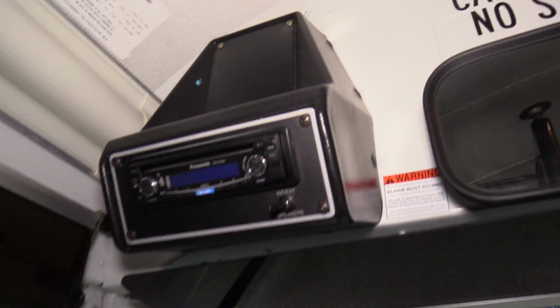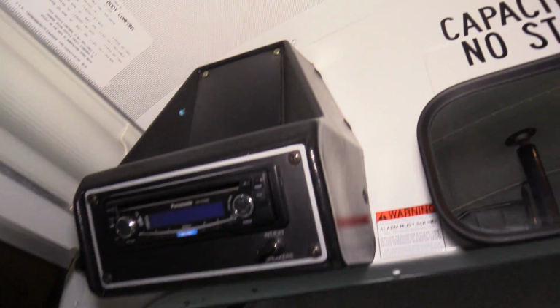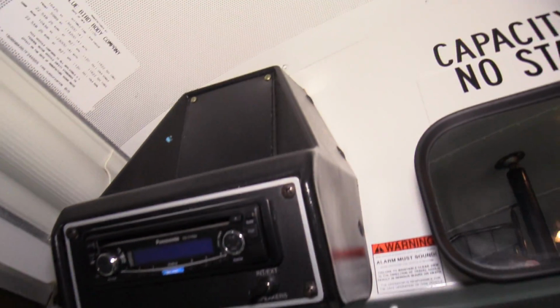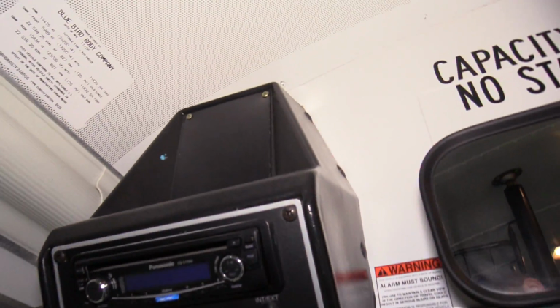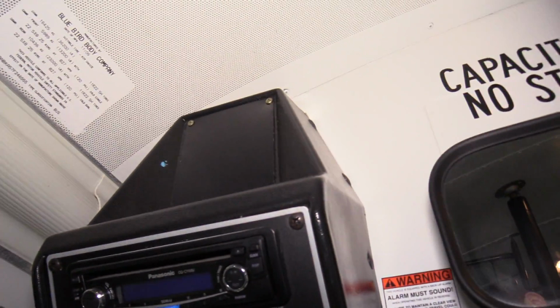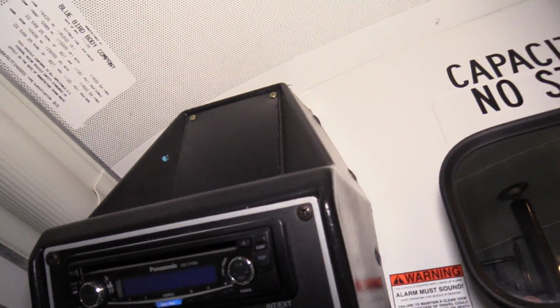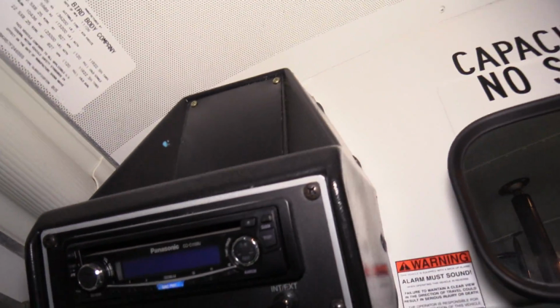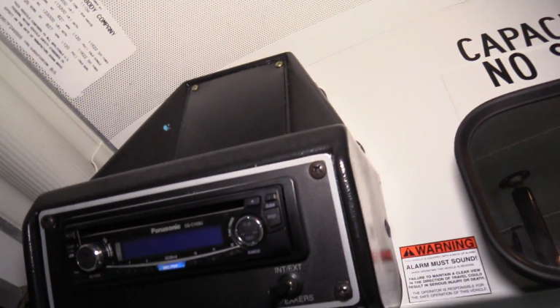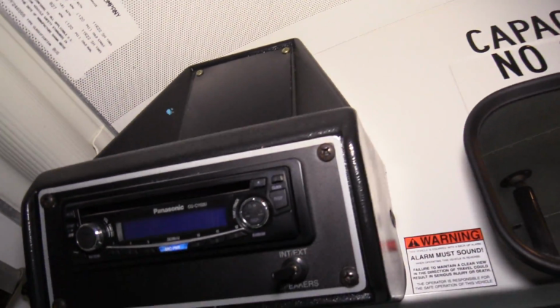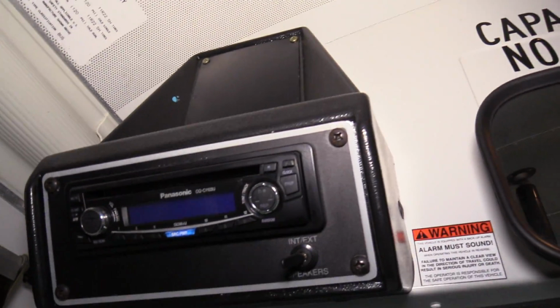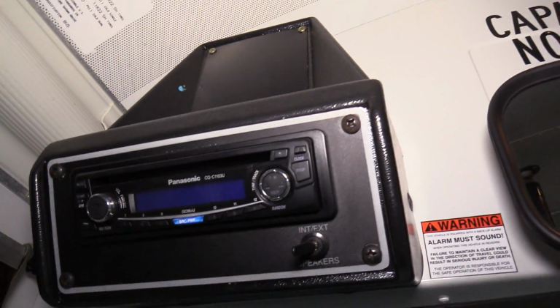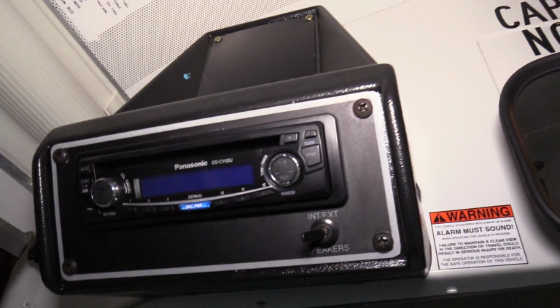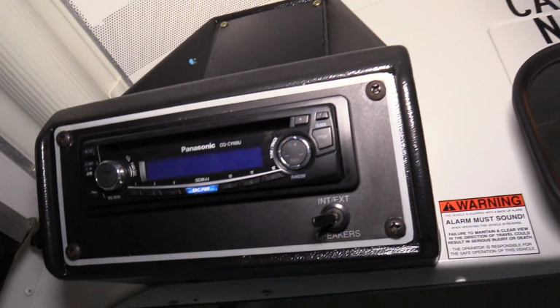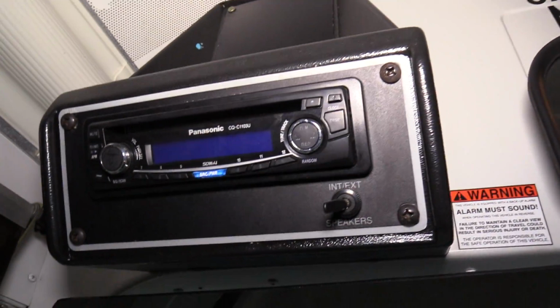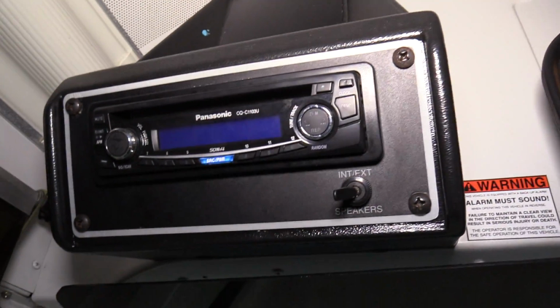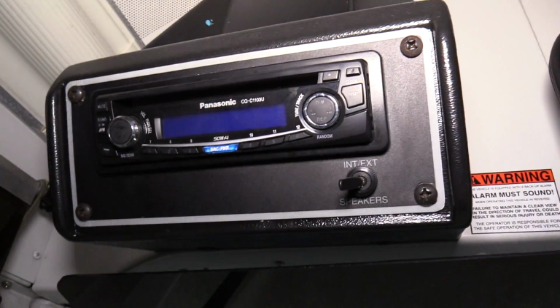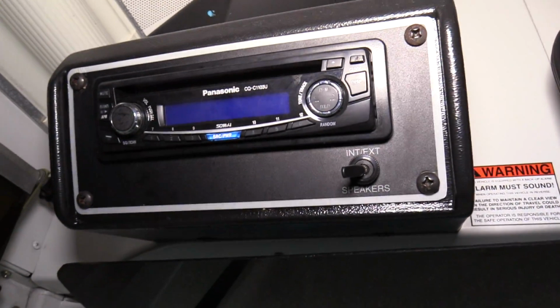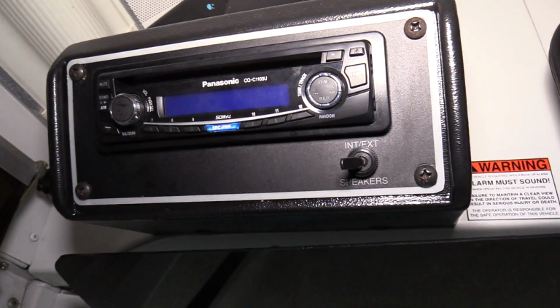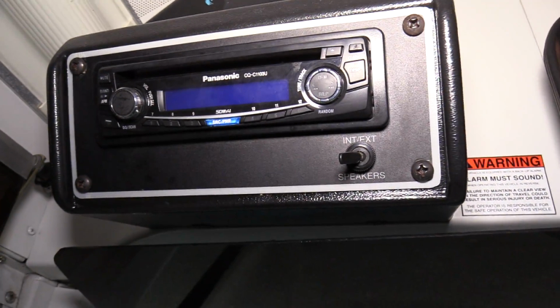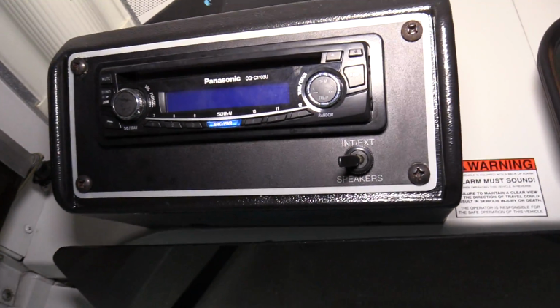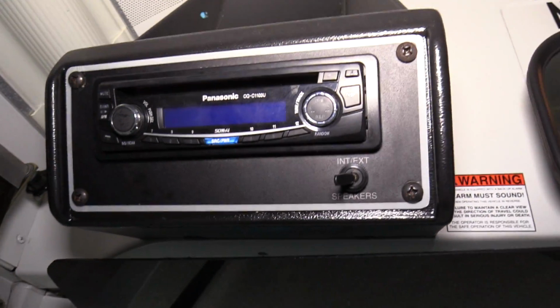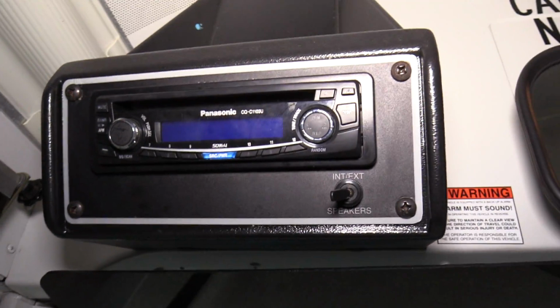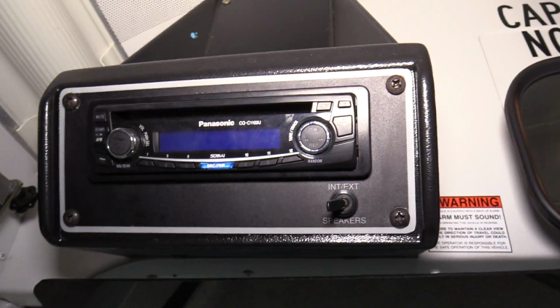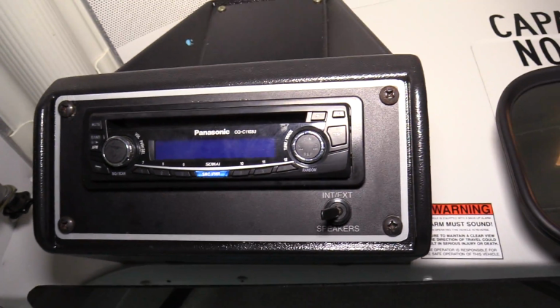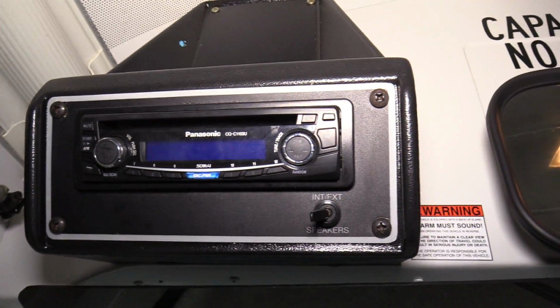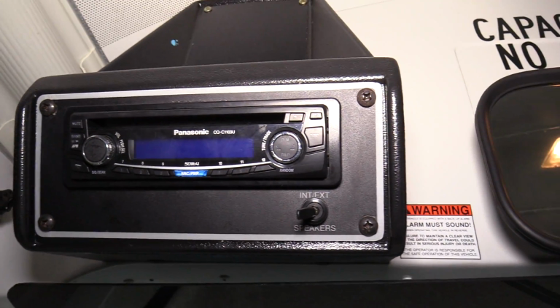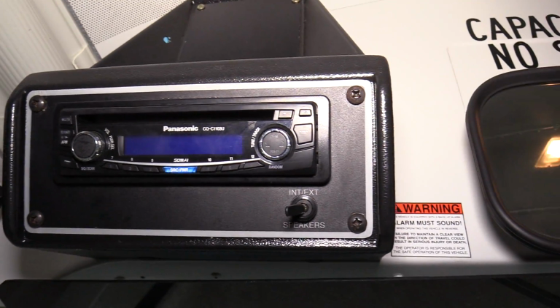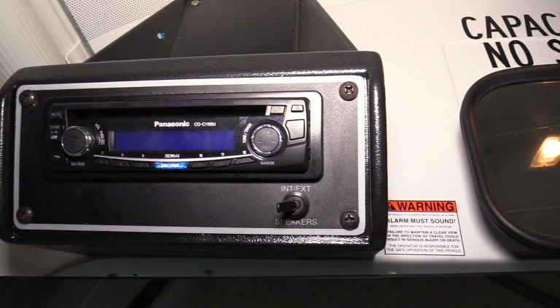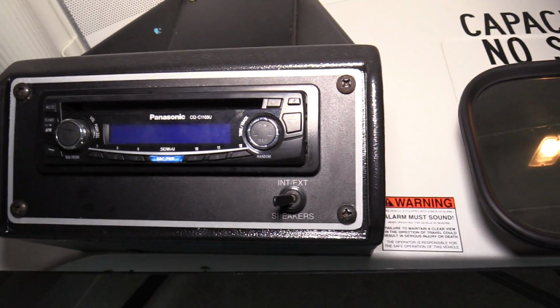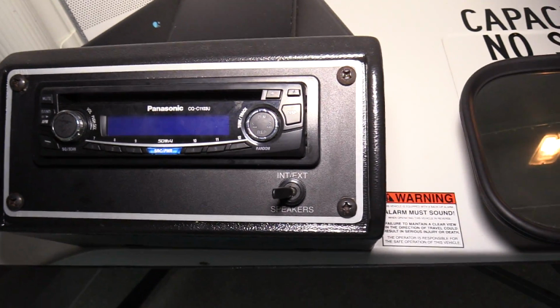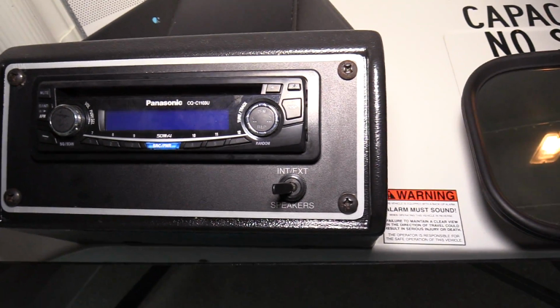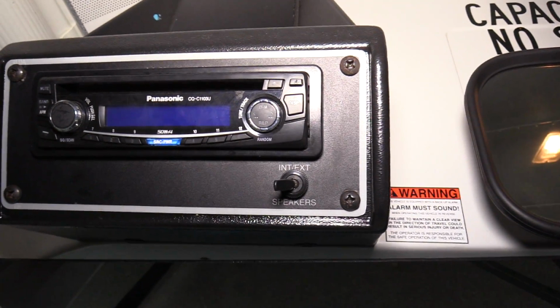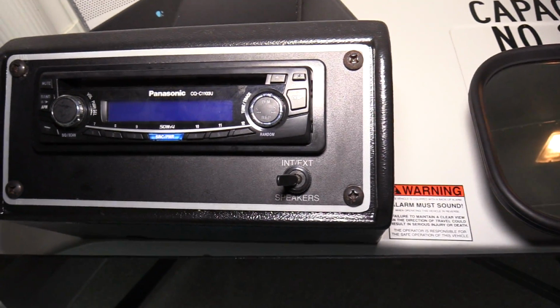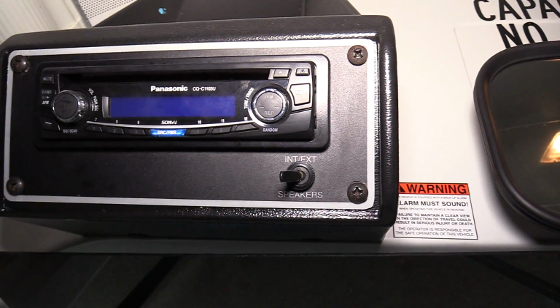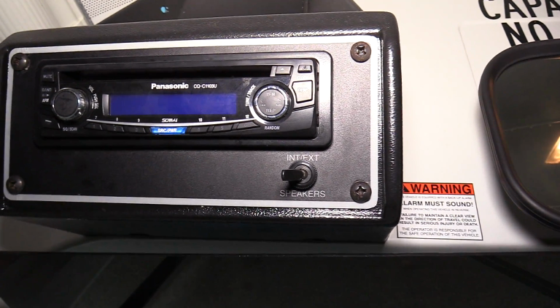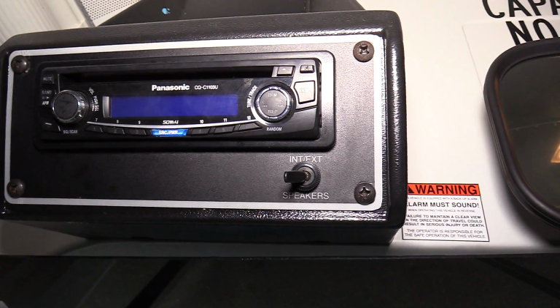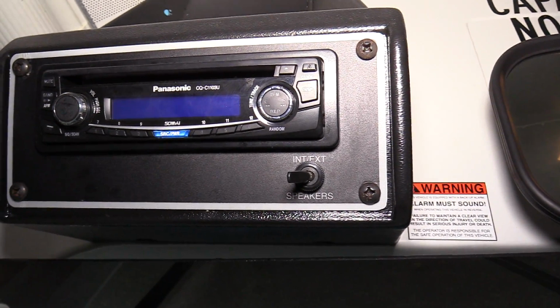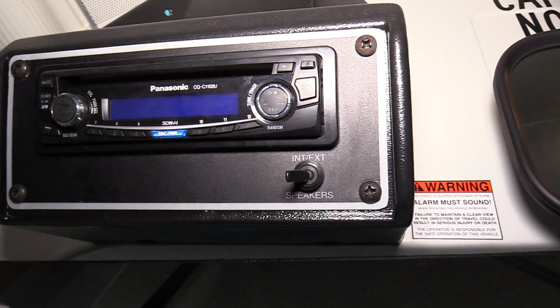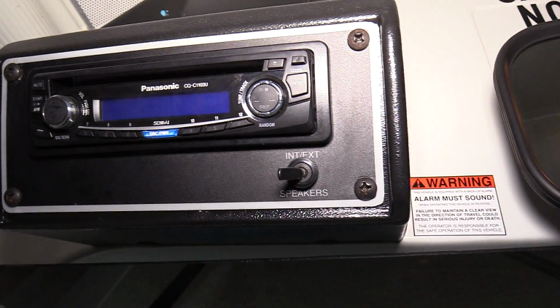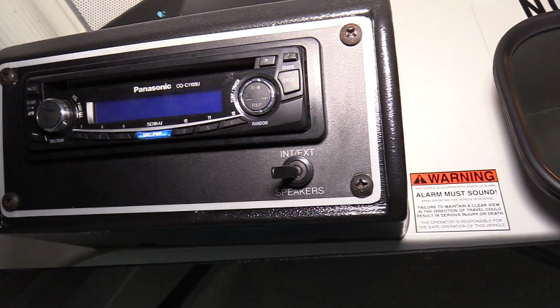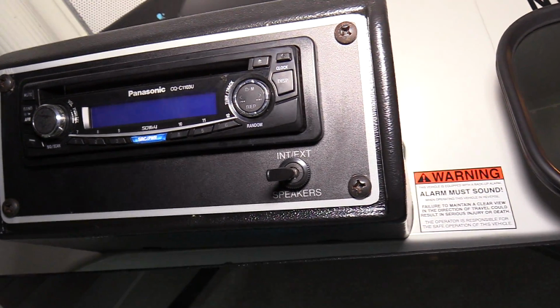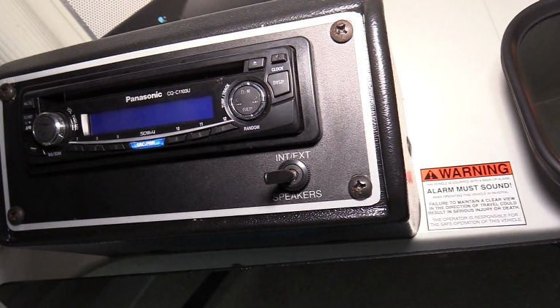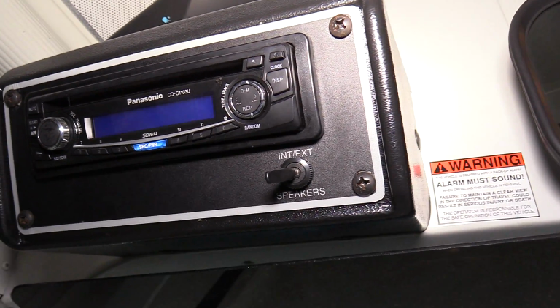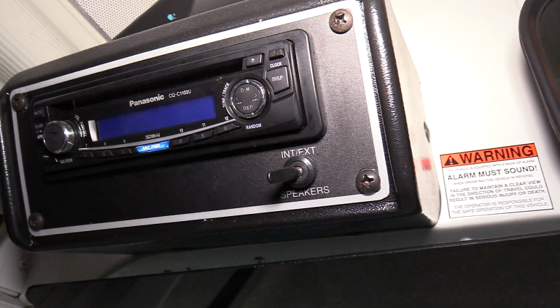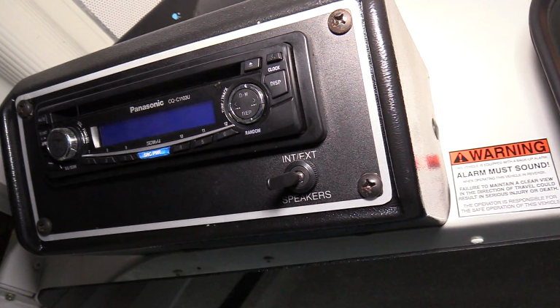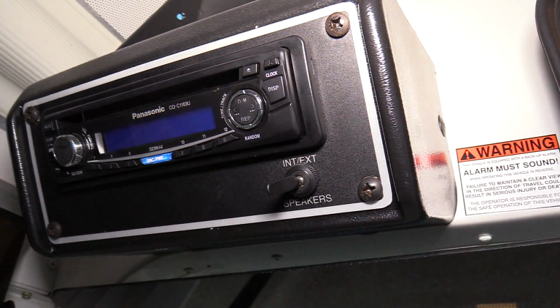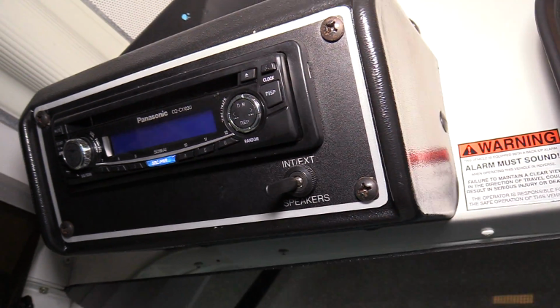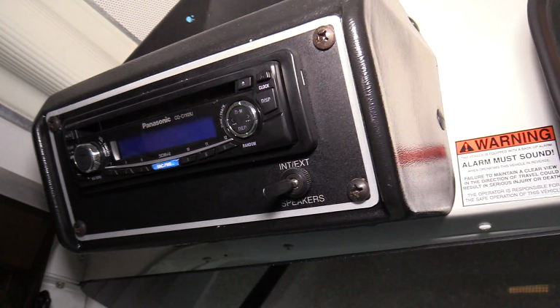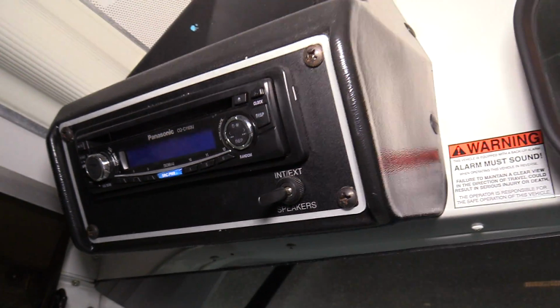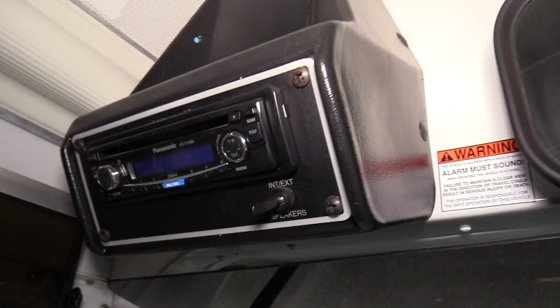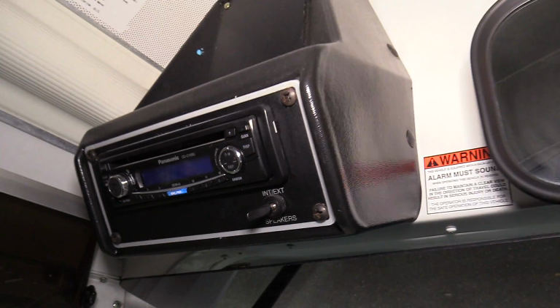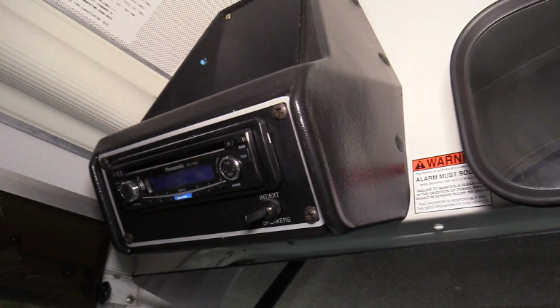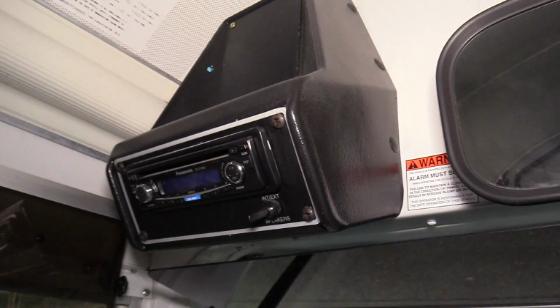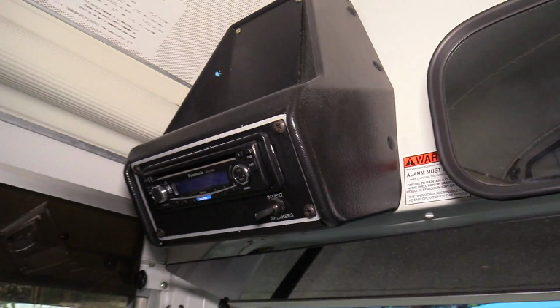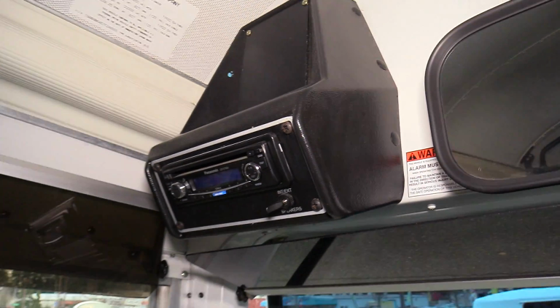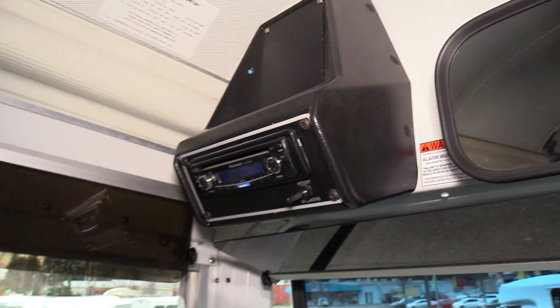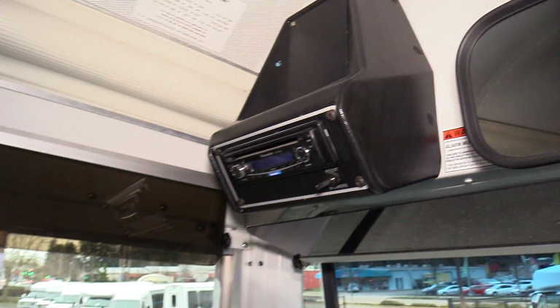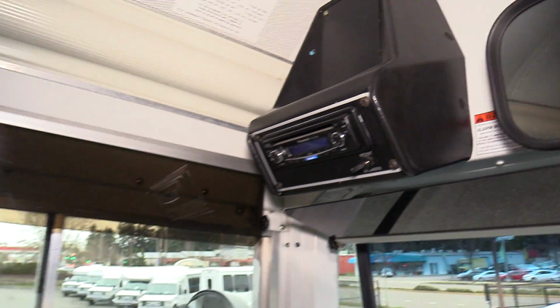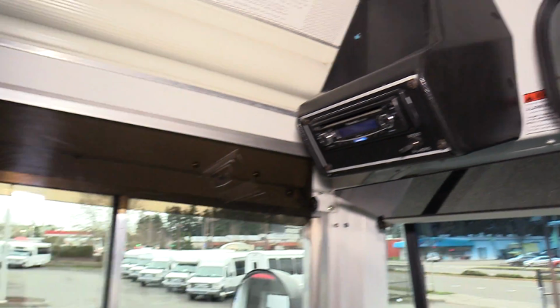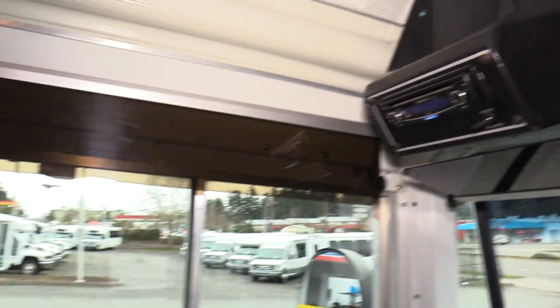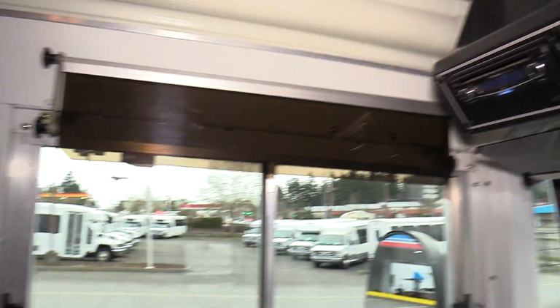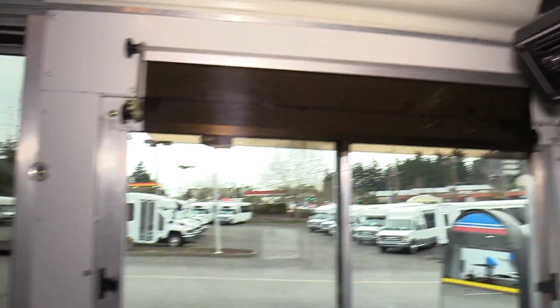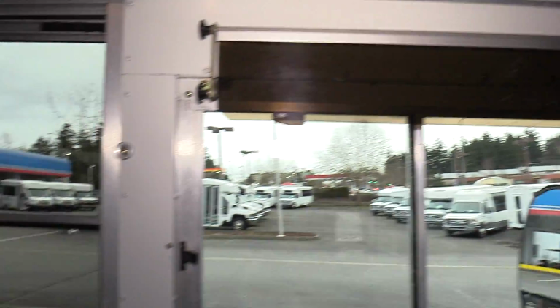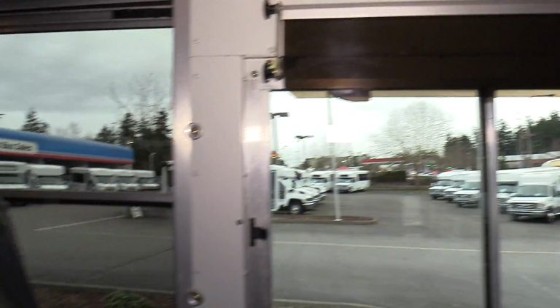Also equipped with an AM/FM CD stereo, with speakers in the rear — I'll show you that in a second.